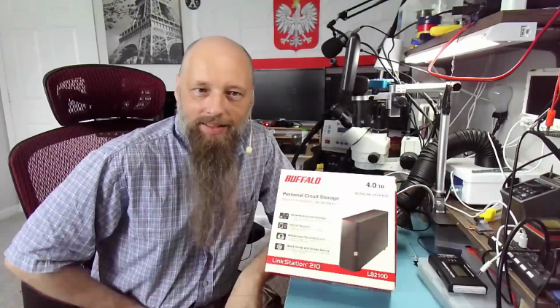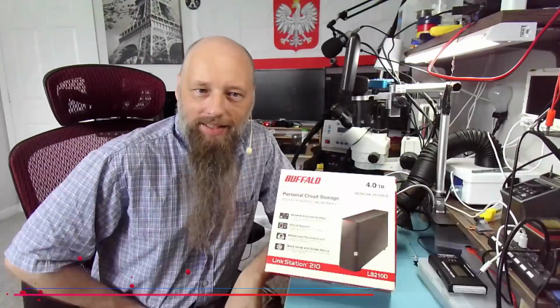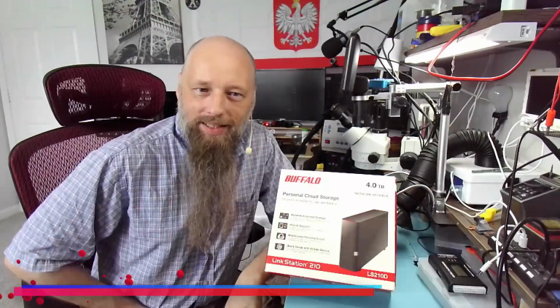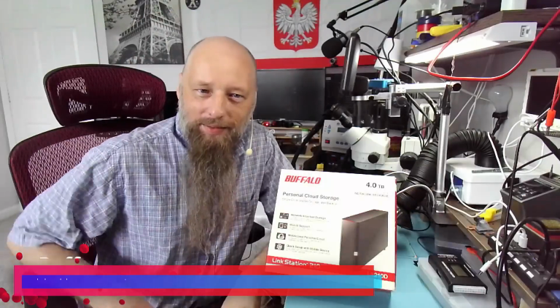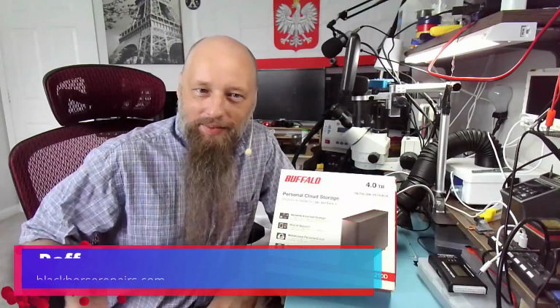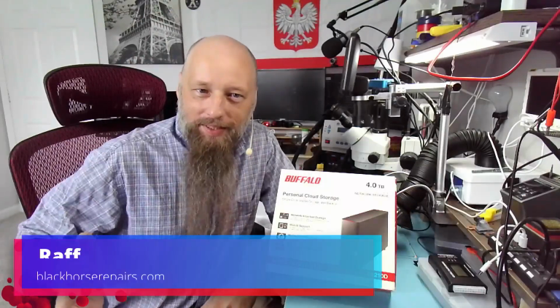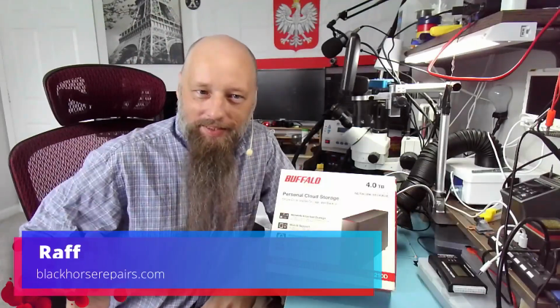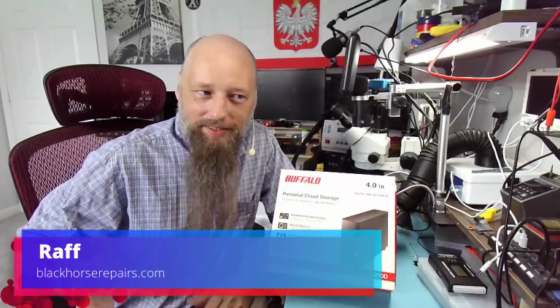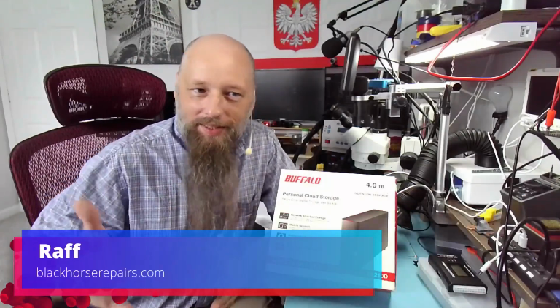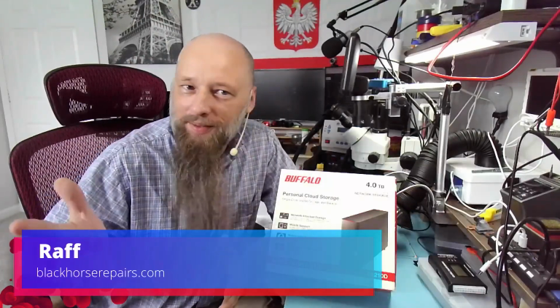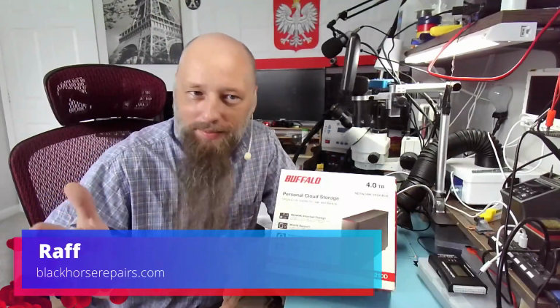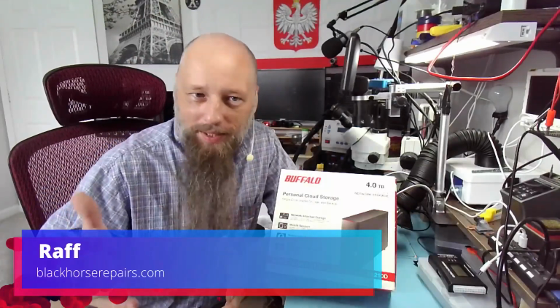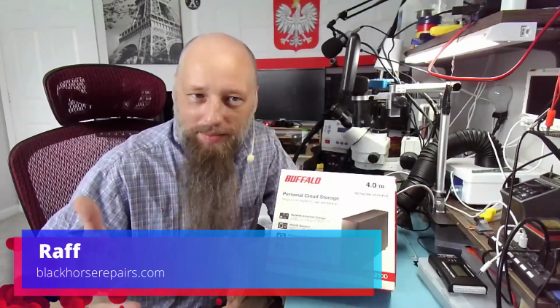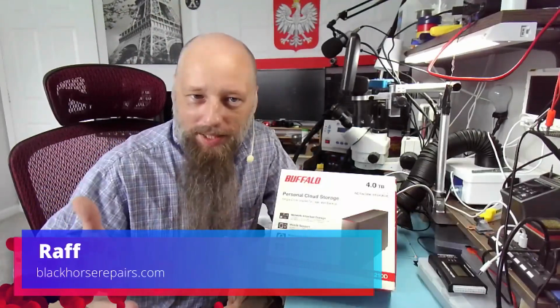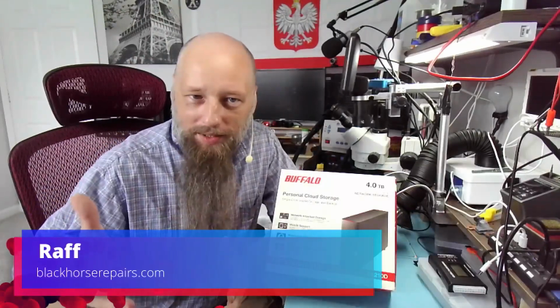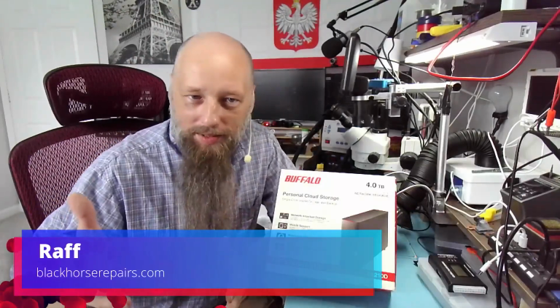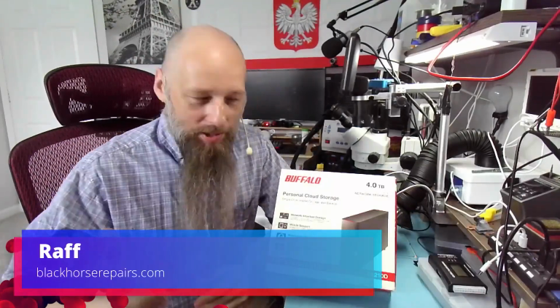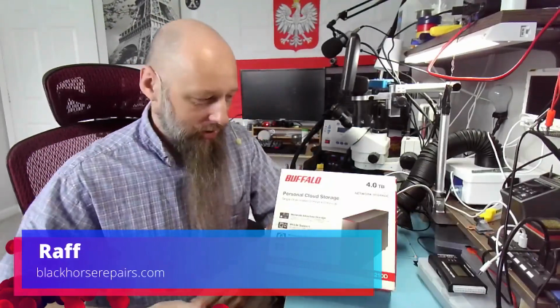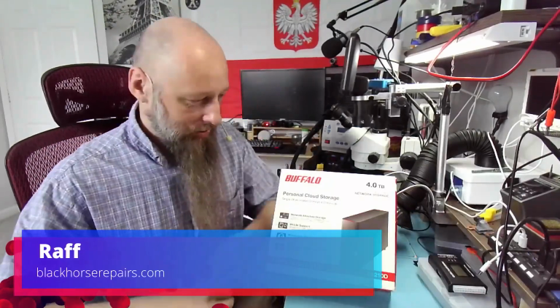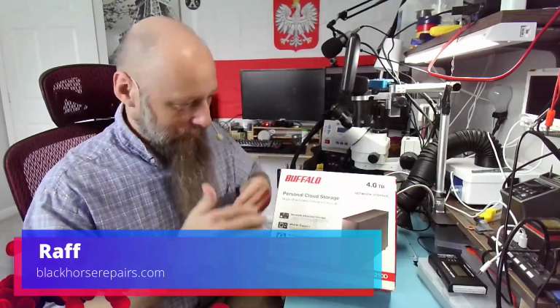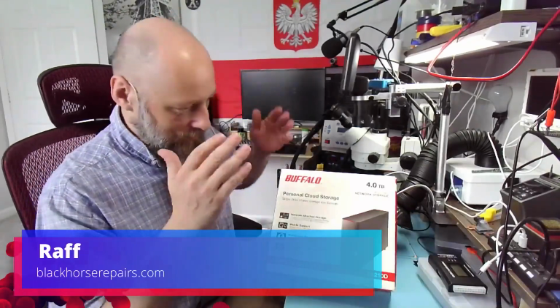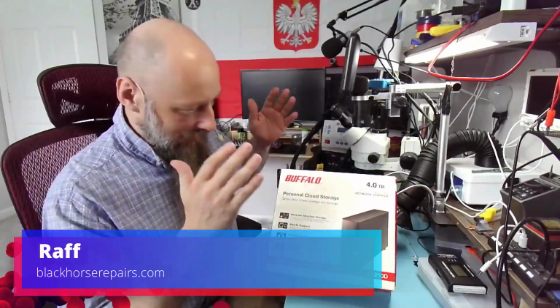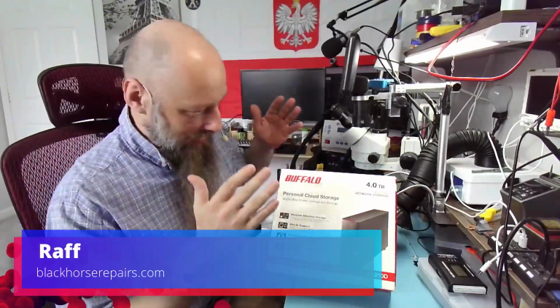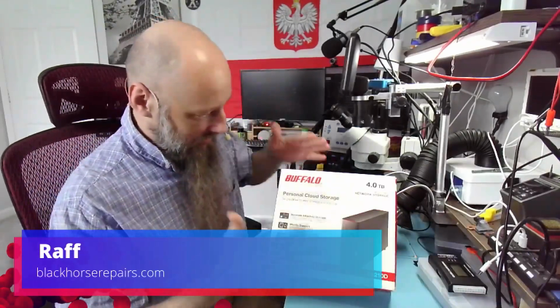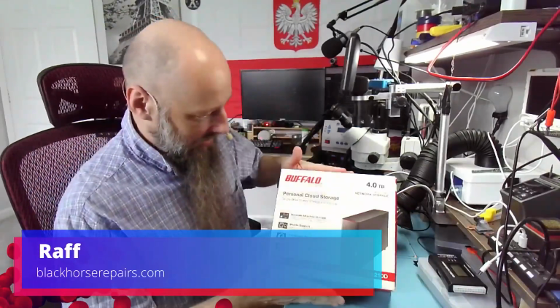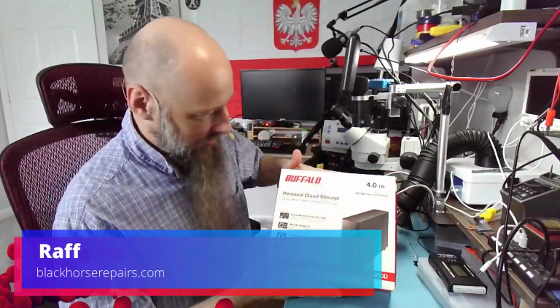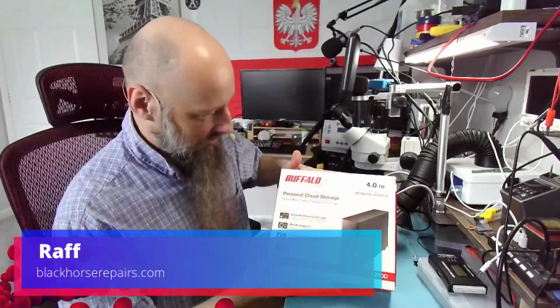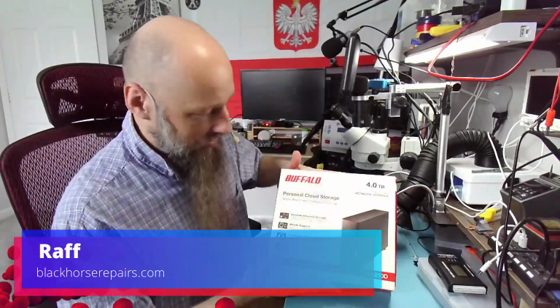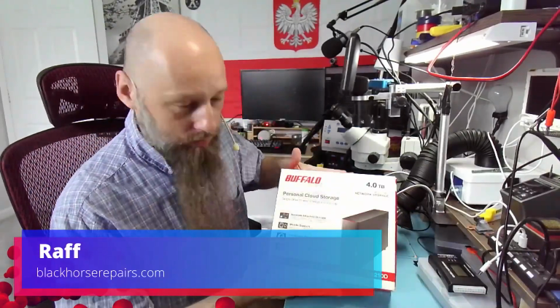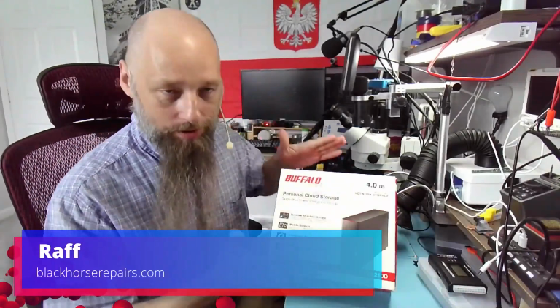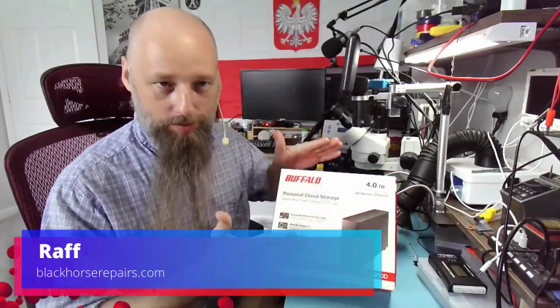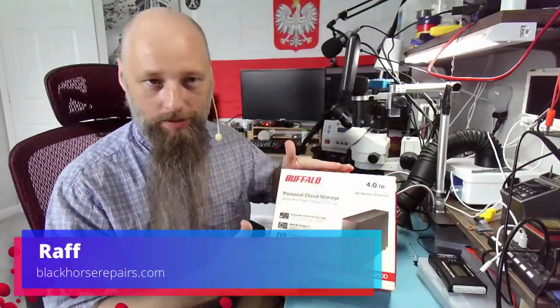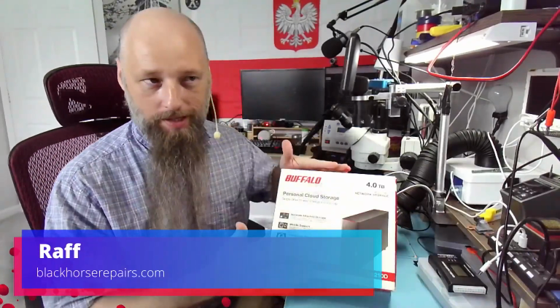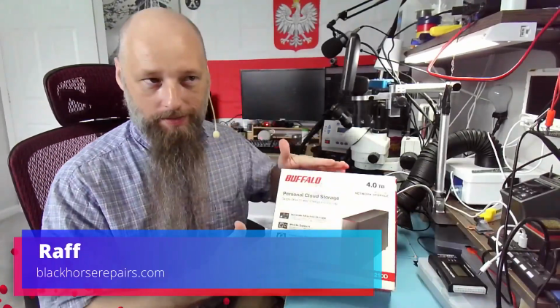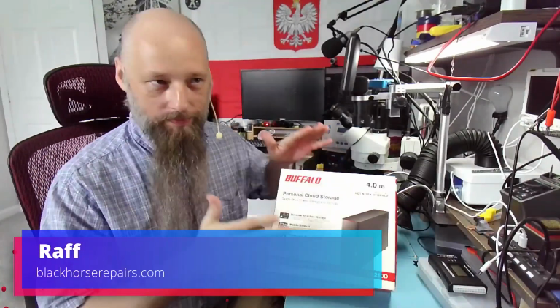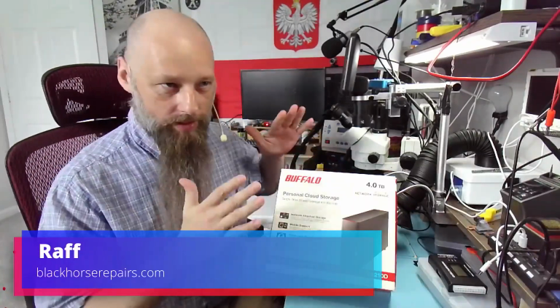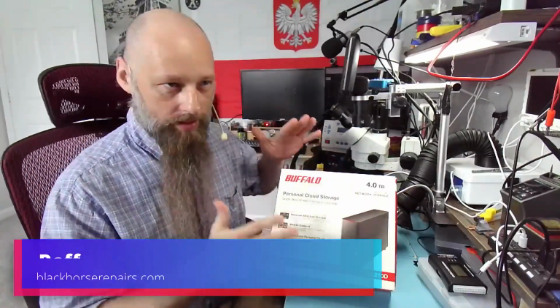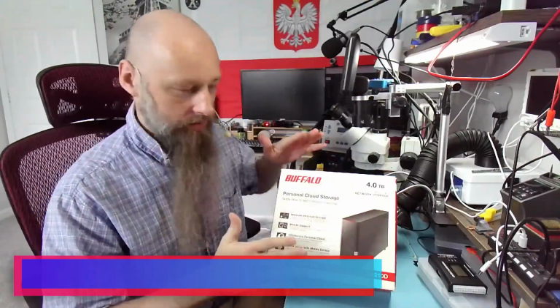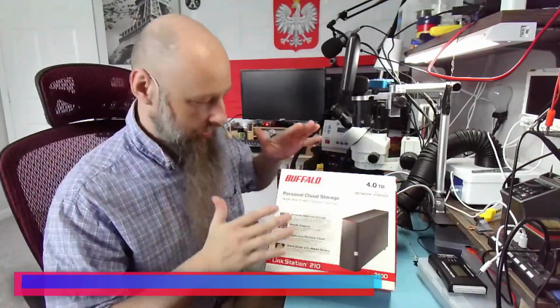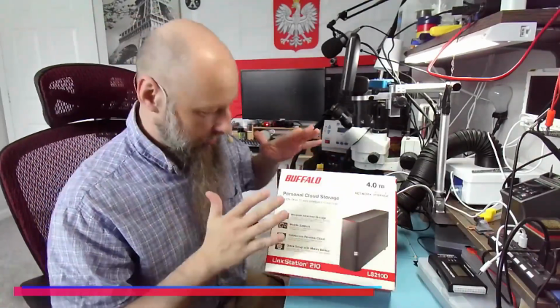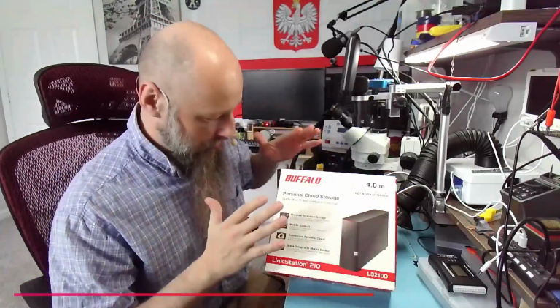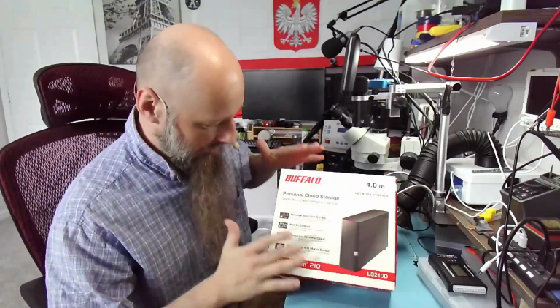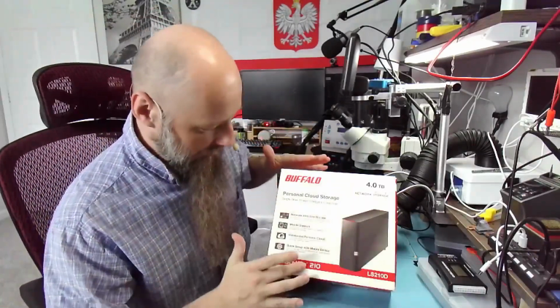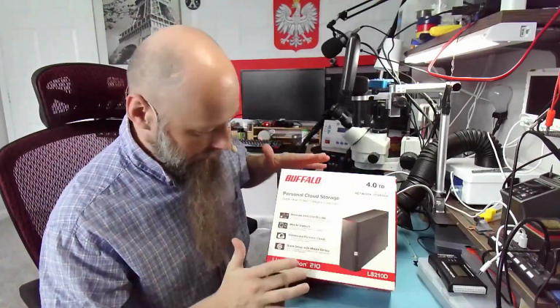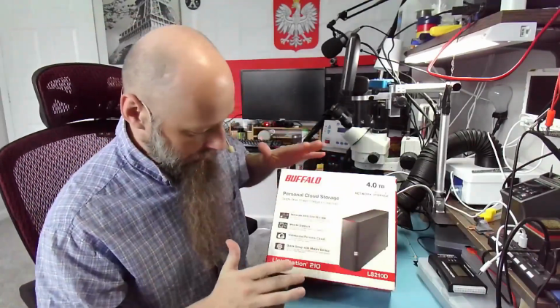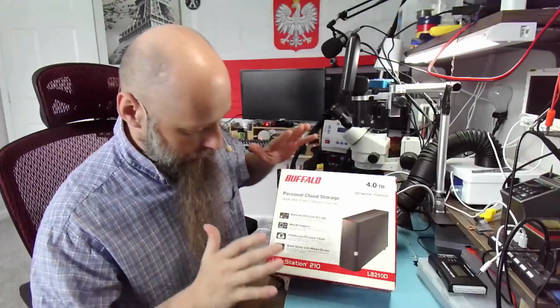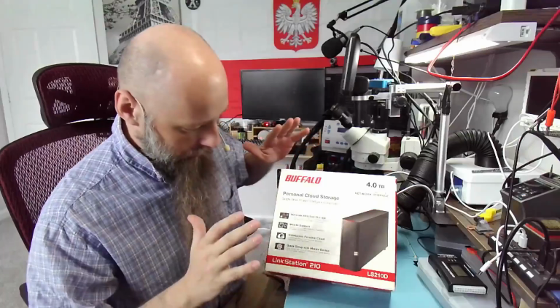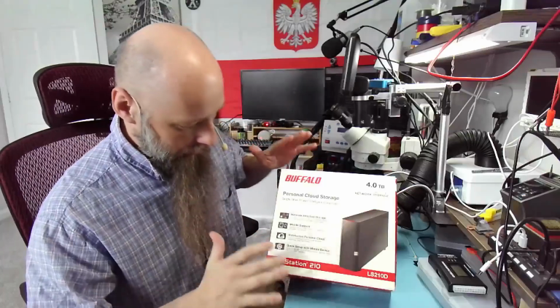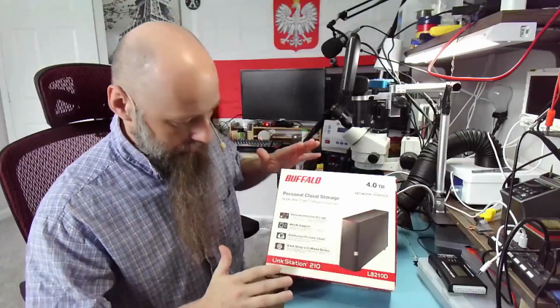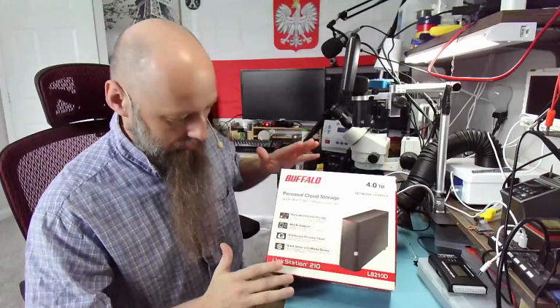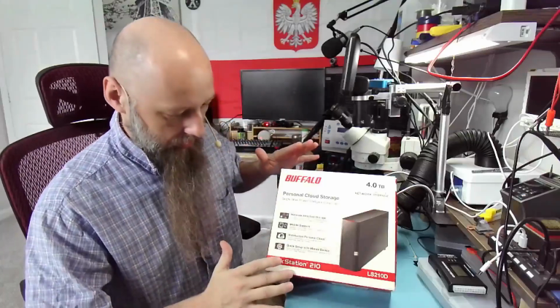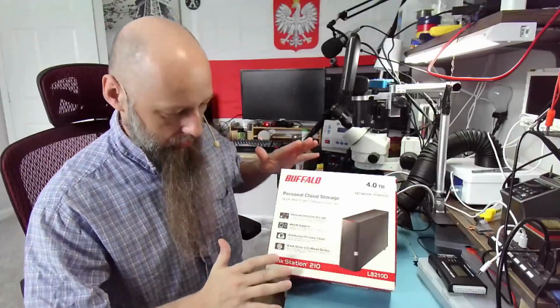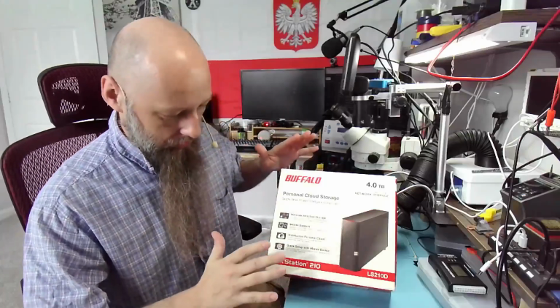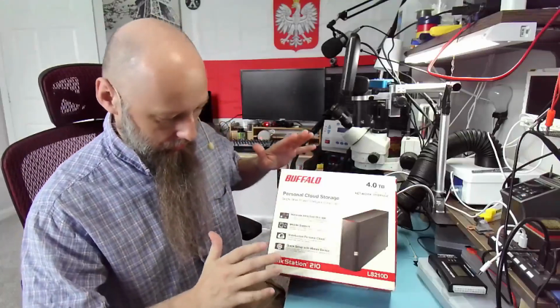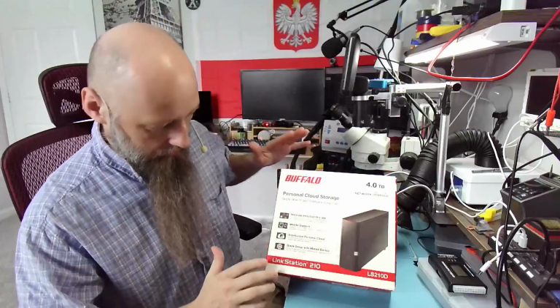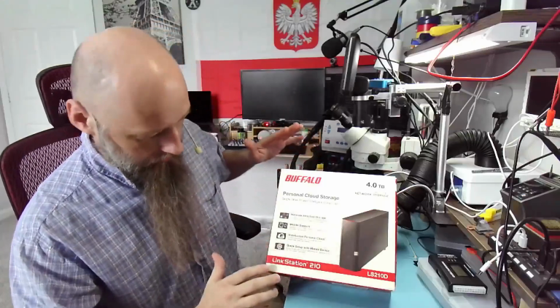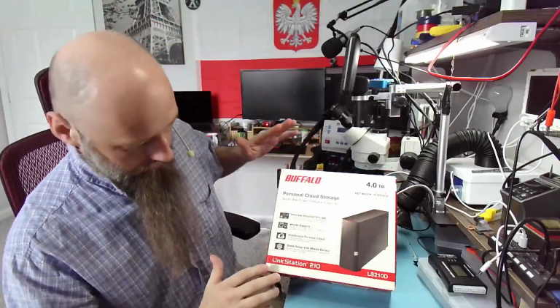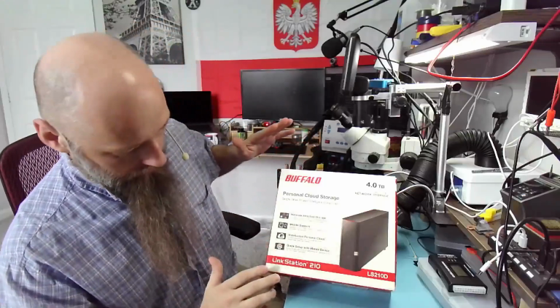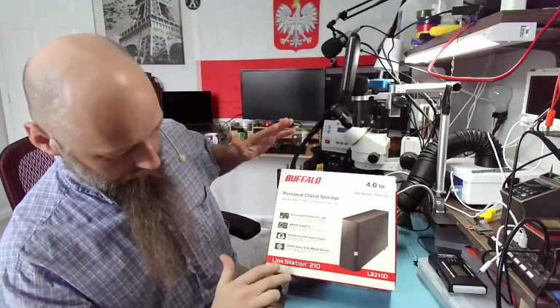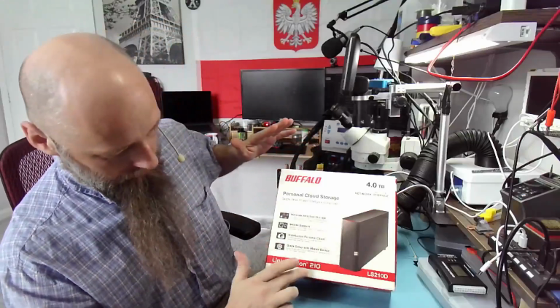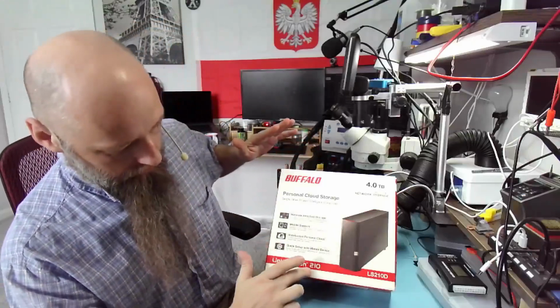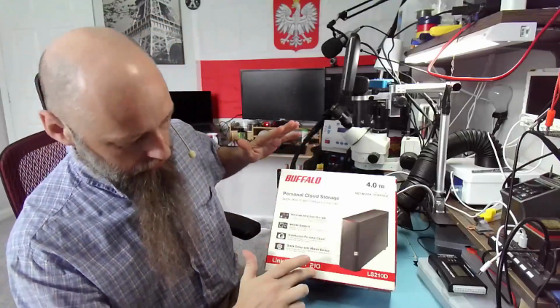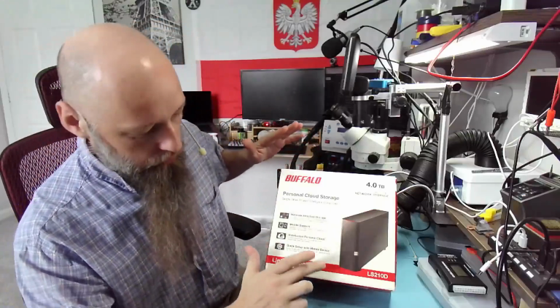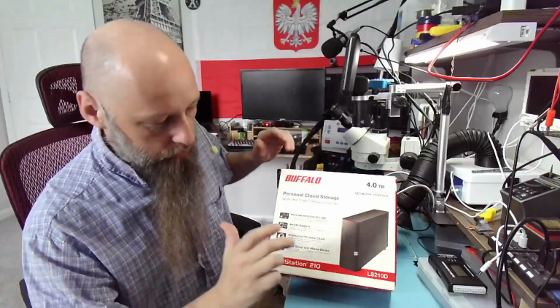Hello friends, welcome back to the bench. Our subject today is a Buffalo LinkStation 210.